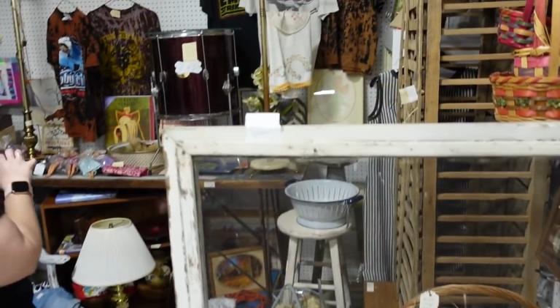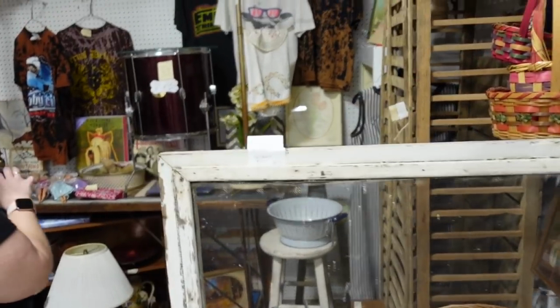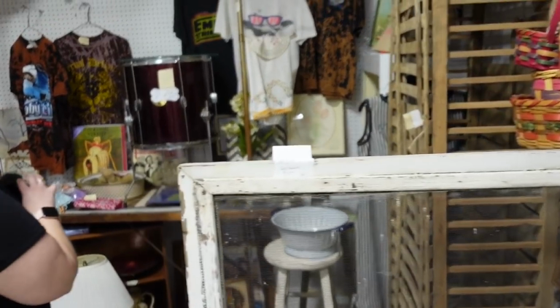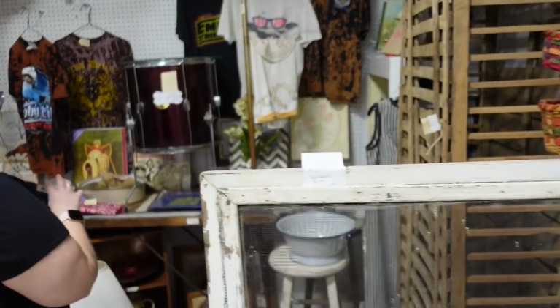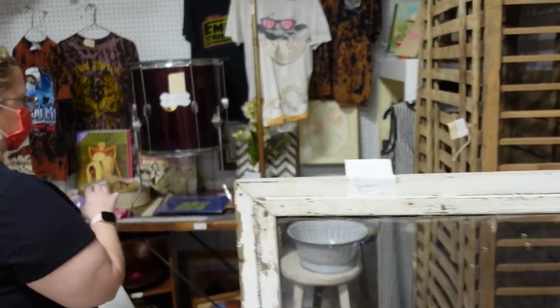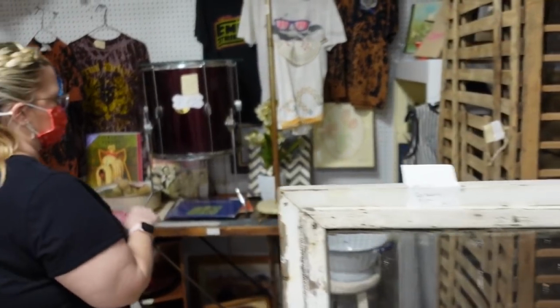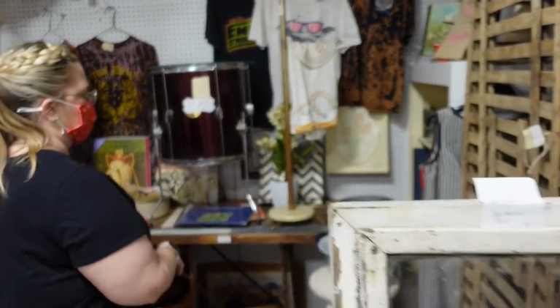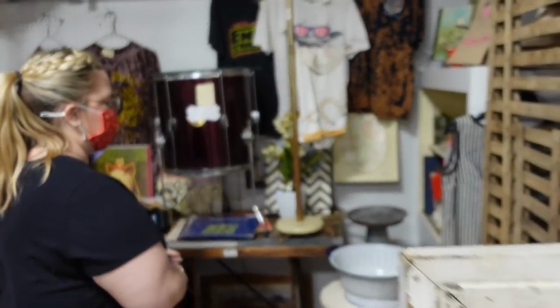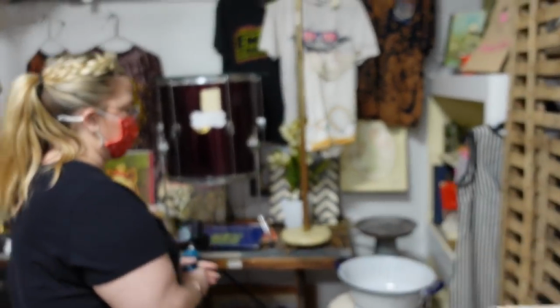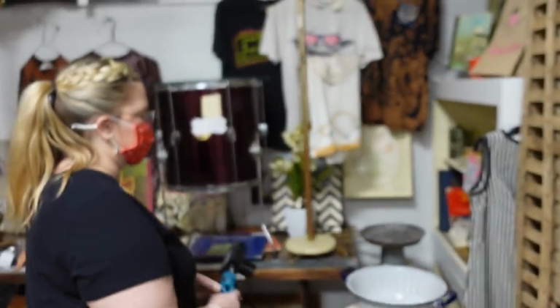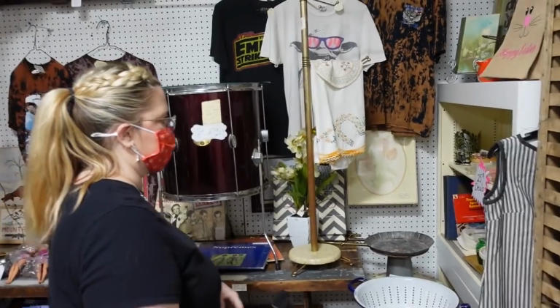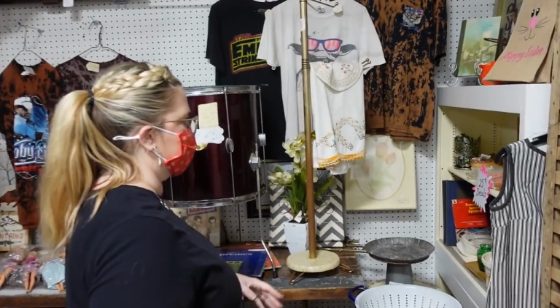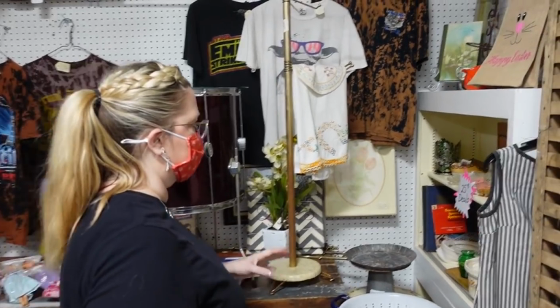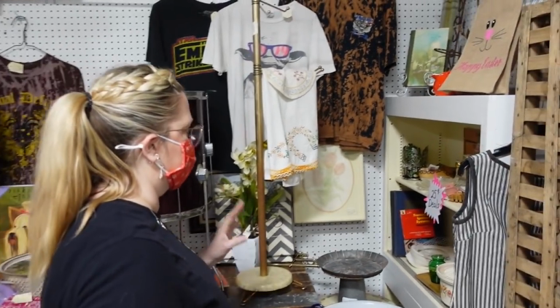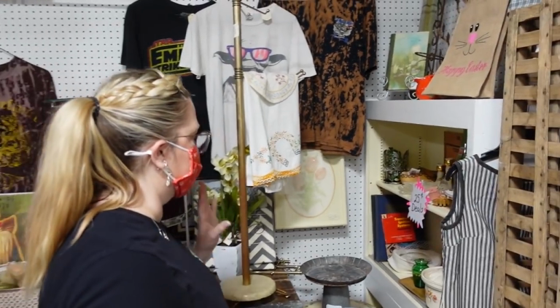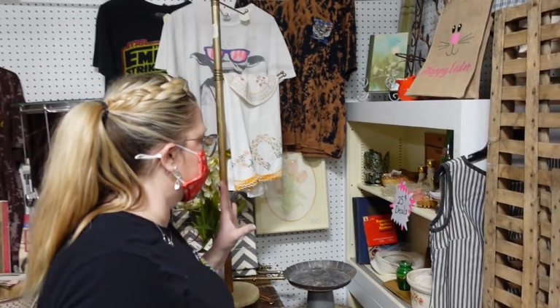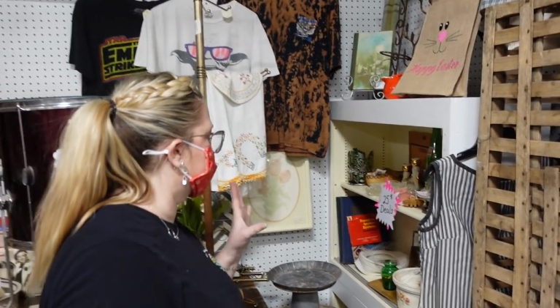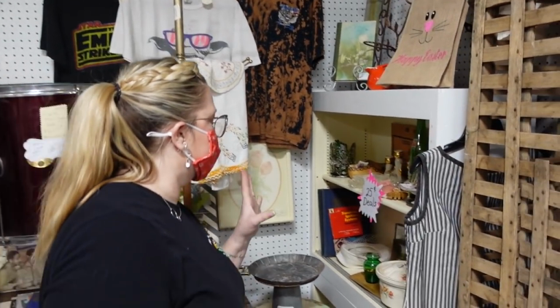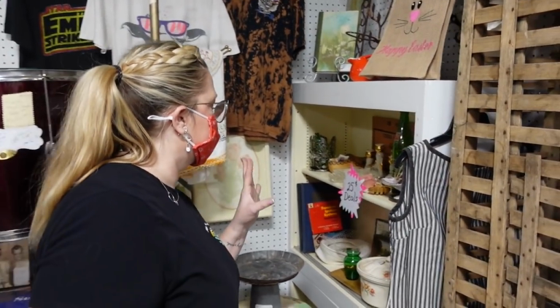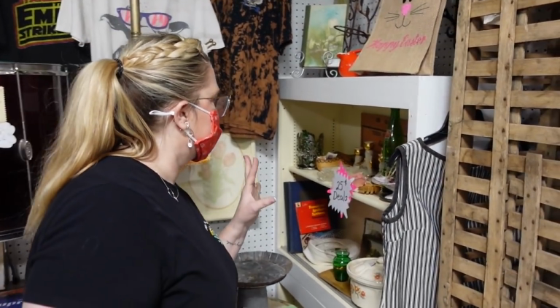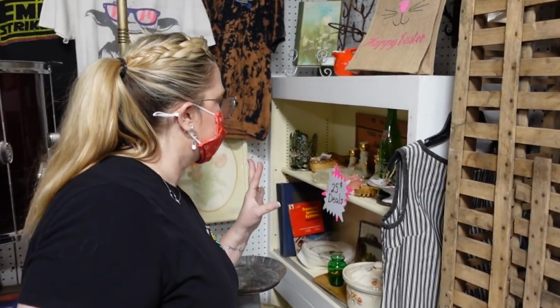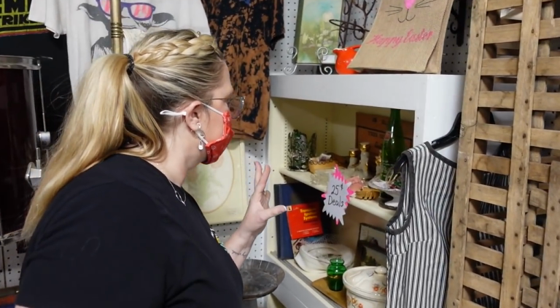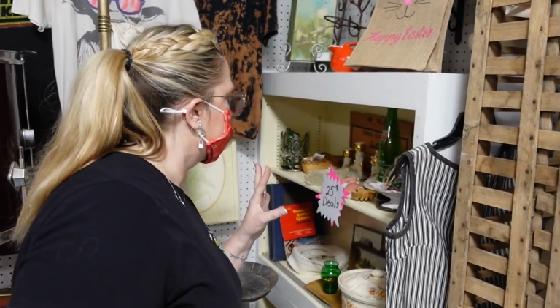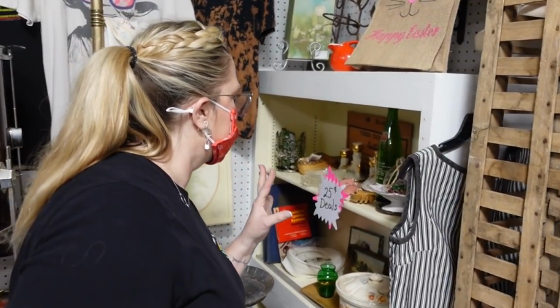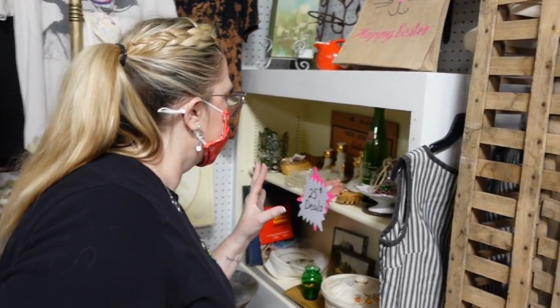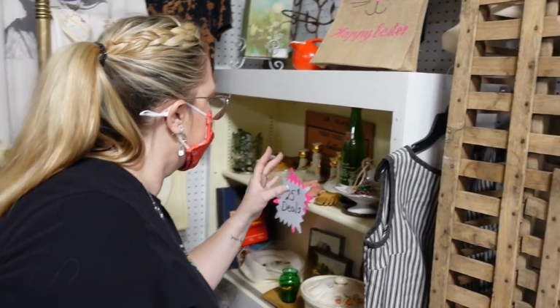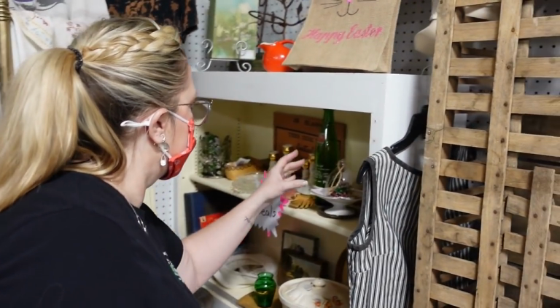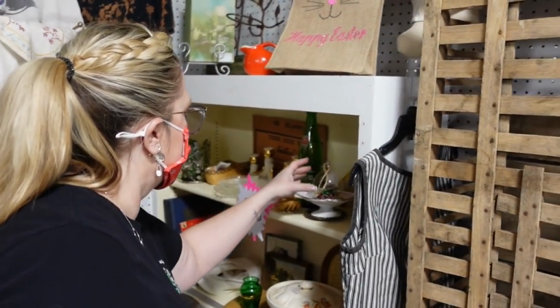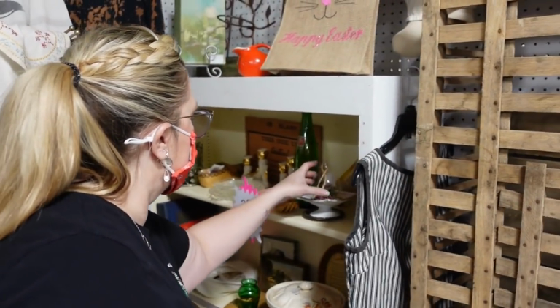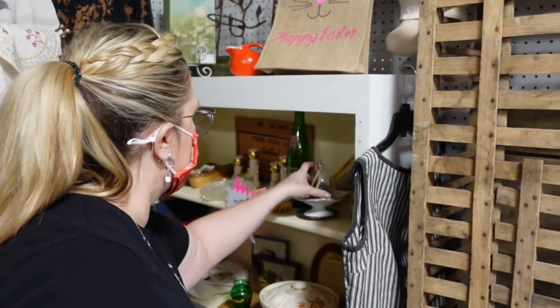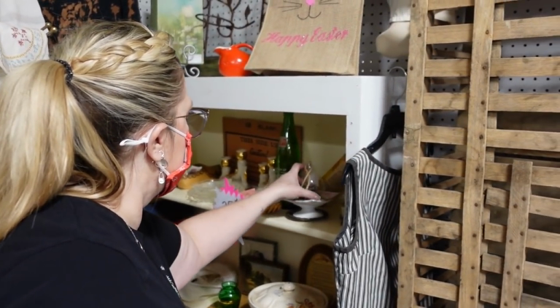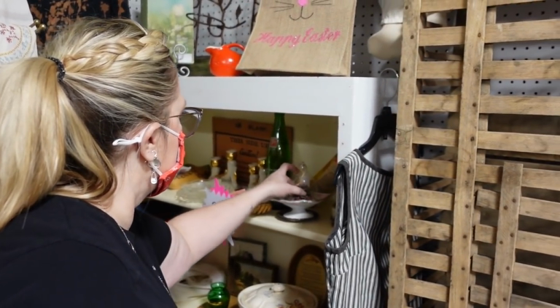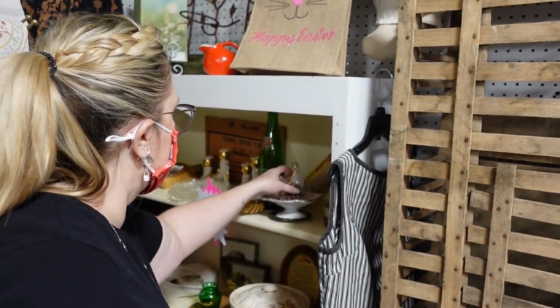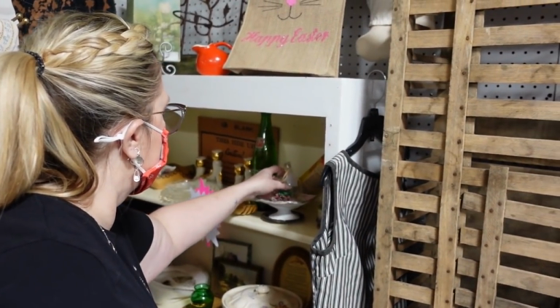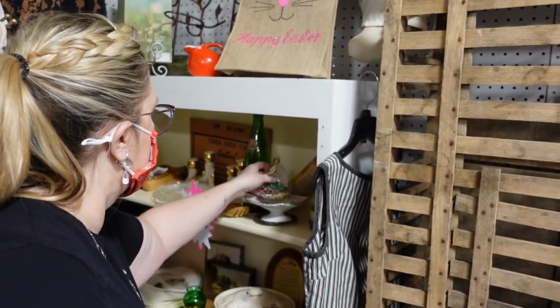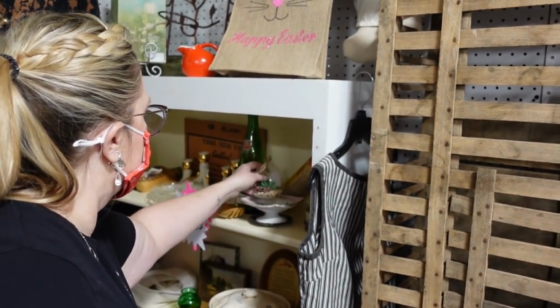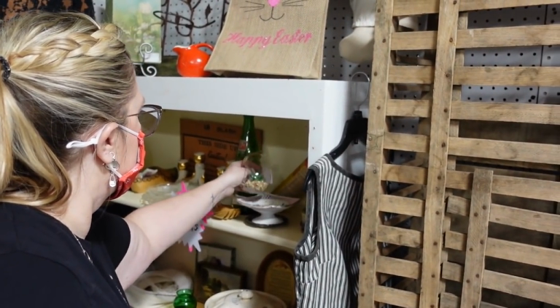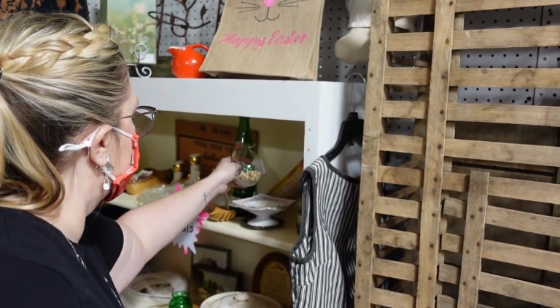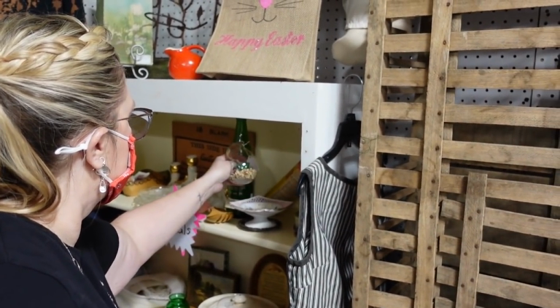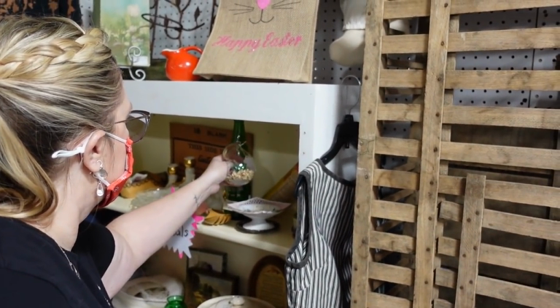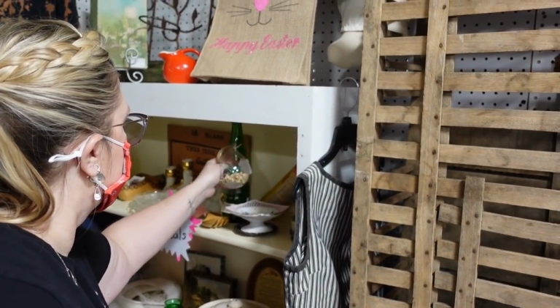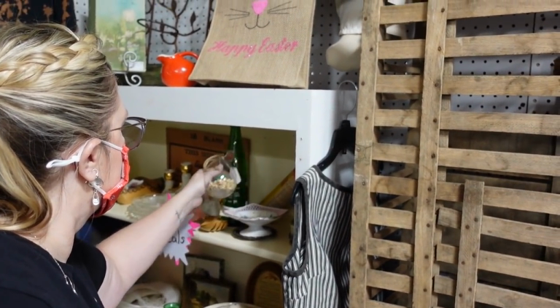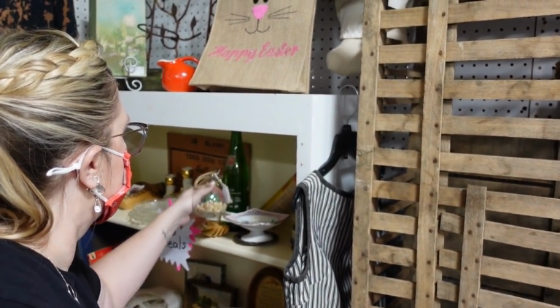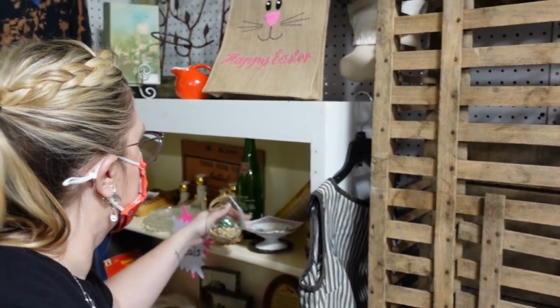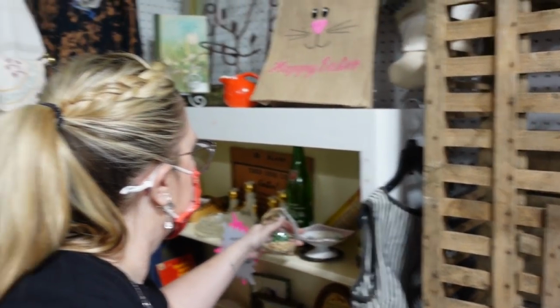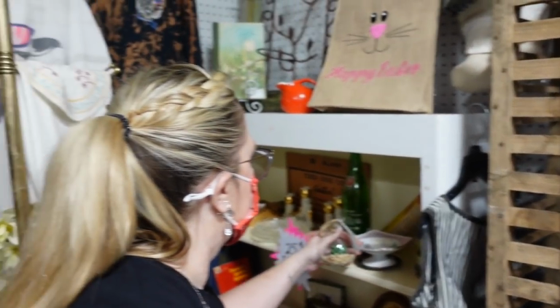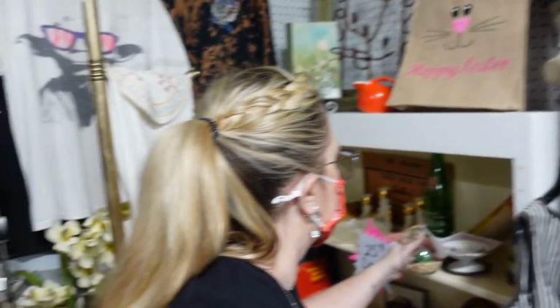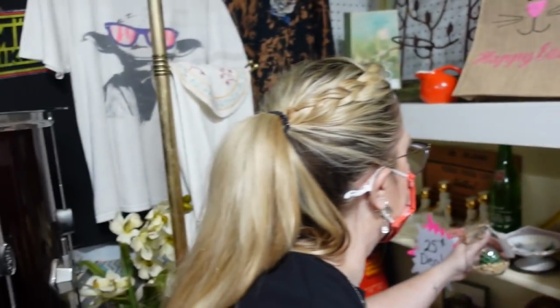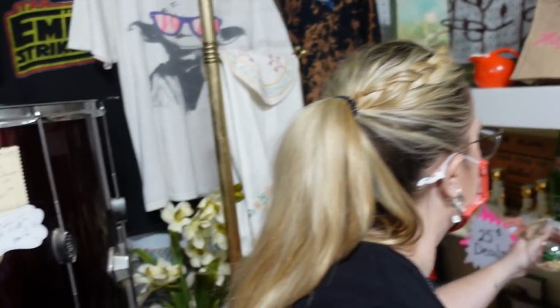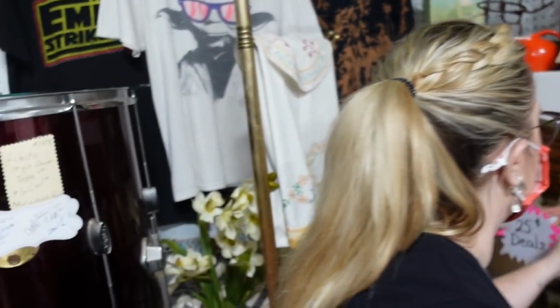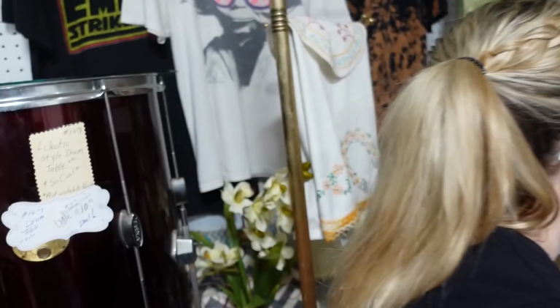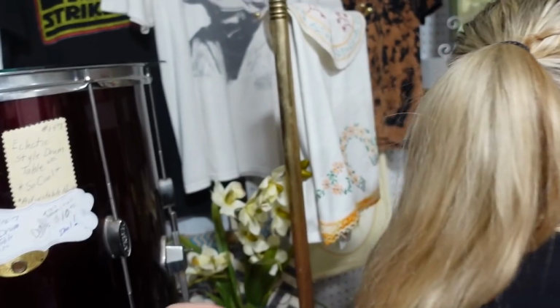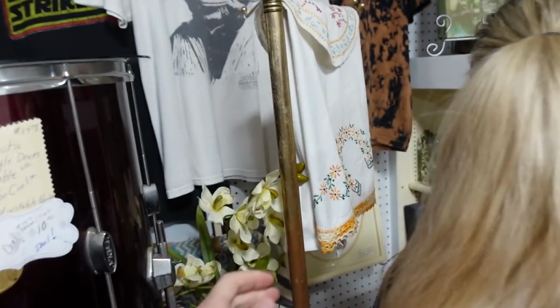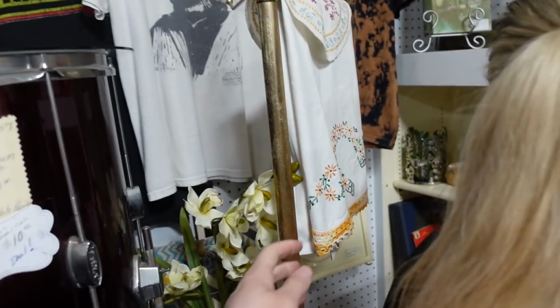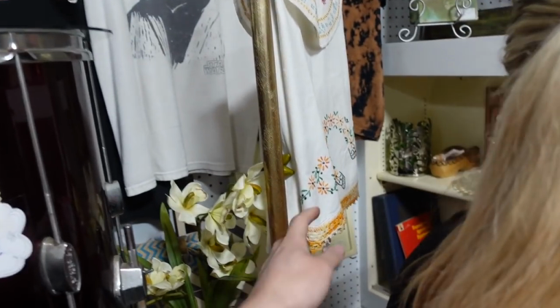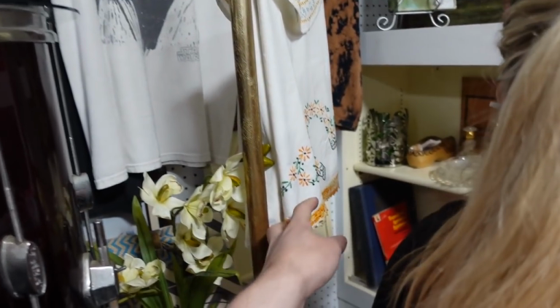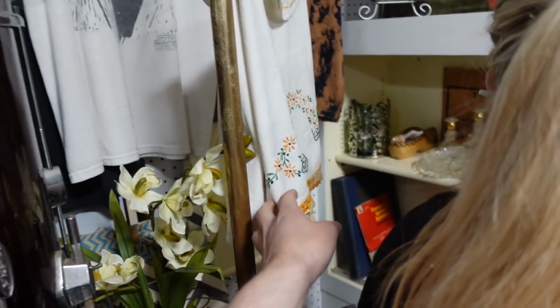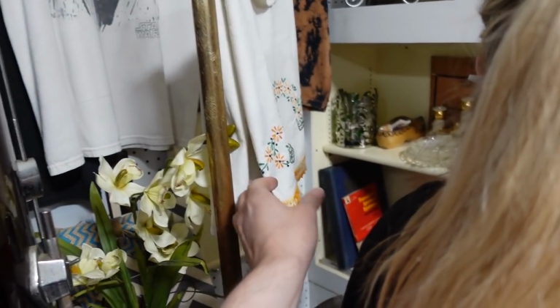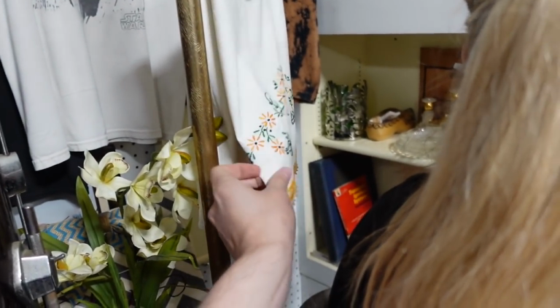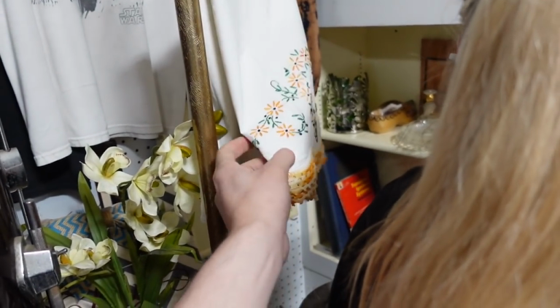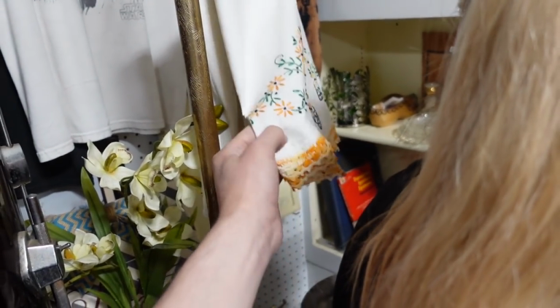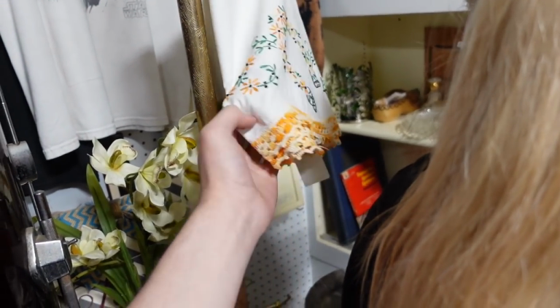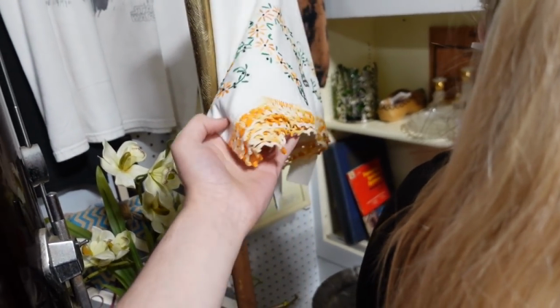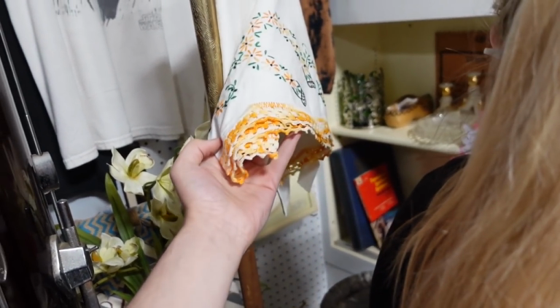It's at 25-cent deals — it's like straight up yard sale time. Is this a dresser scarf?